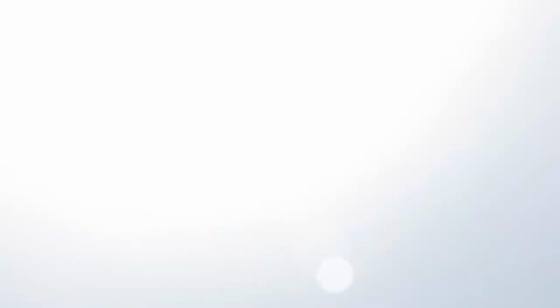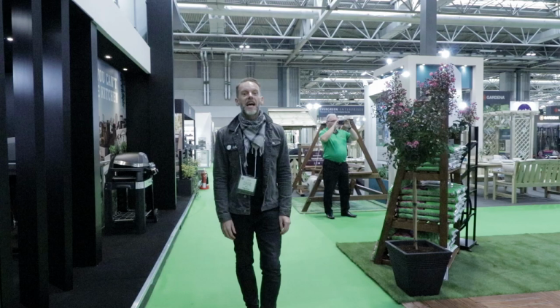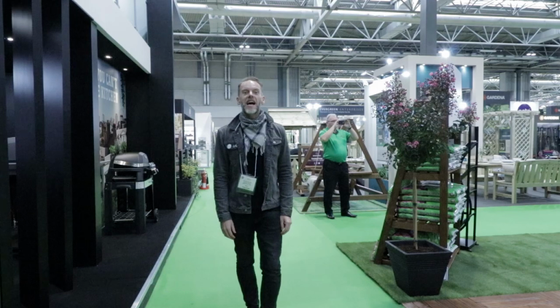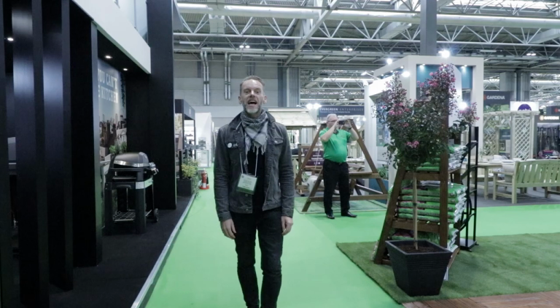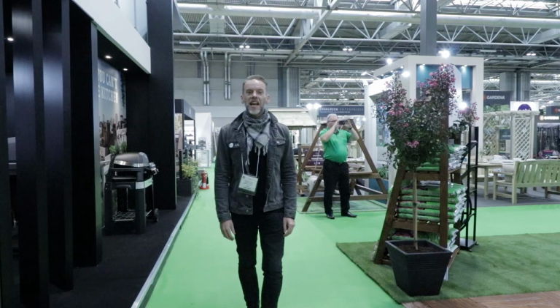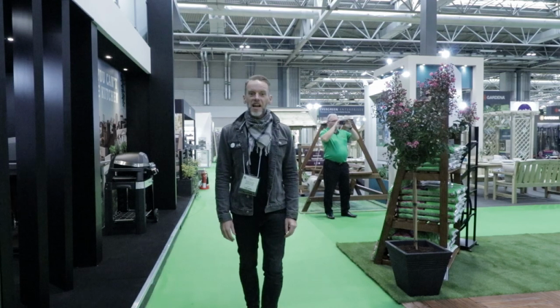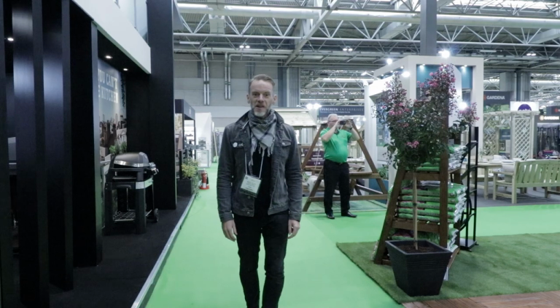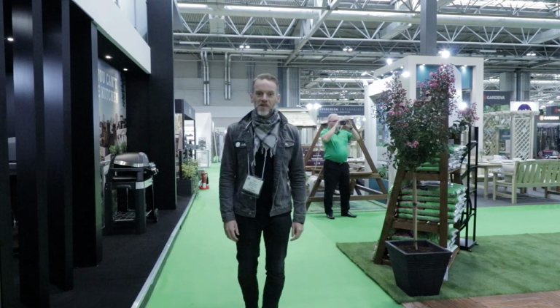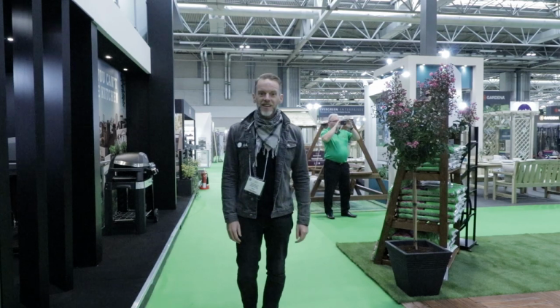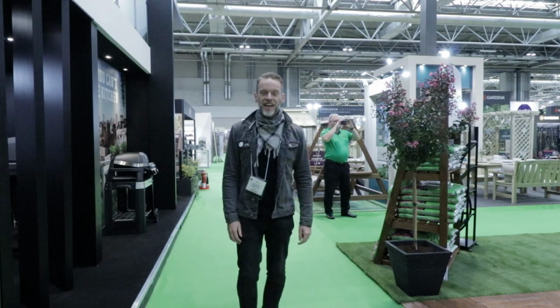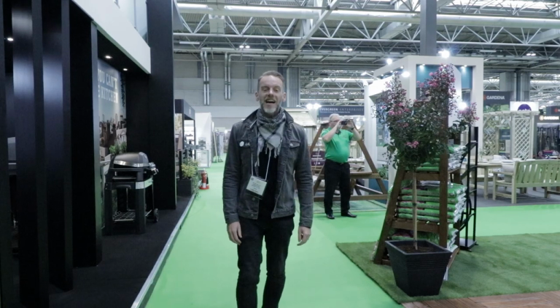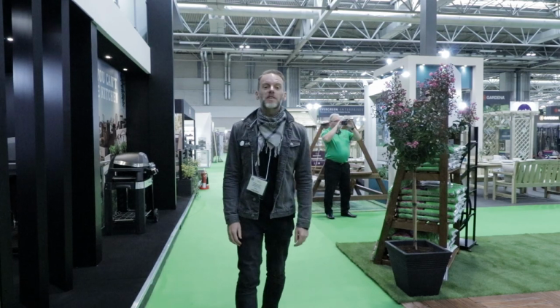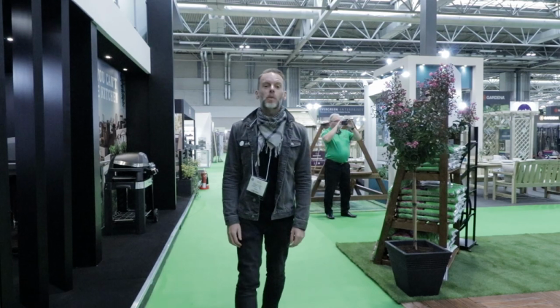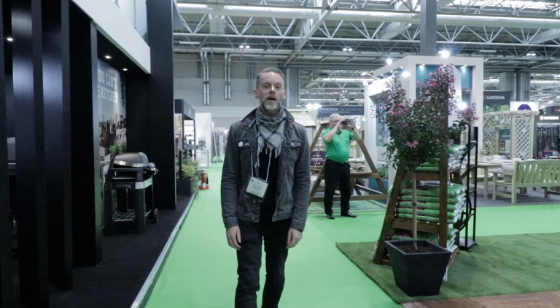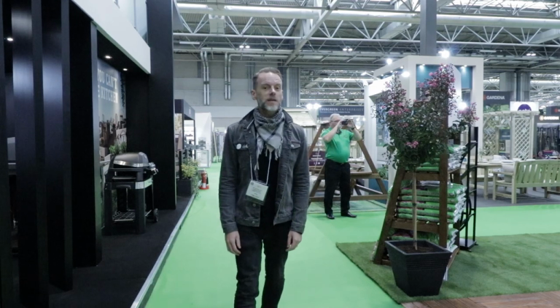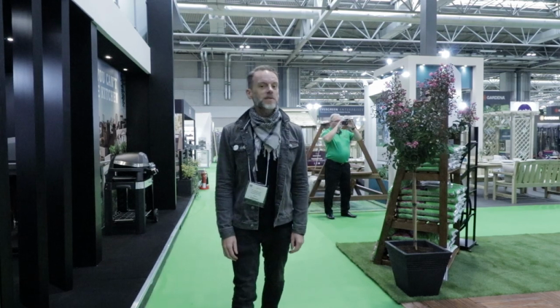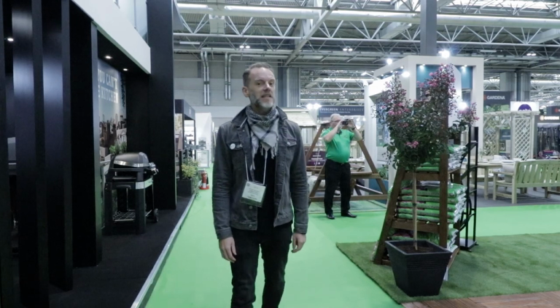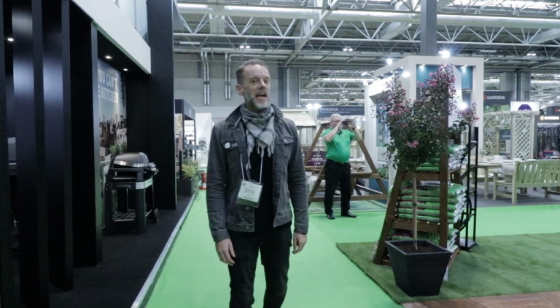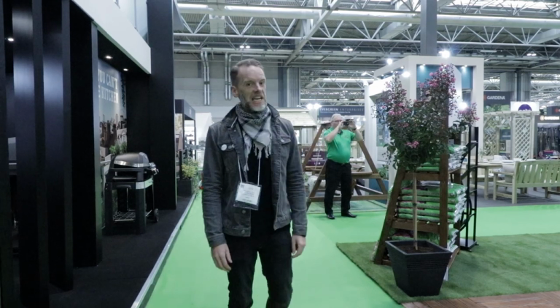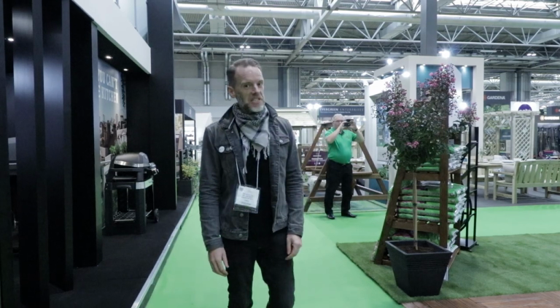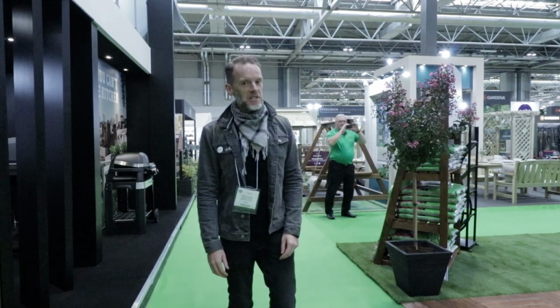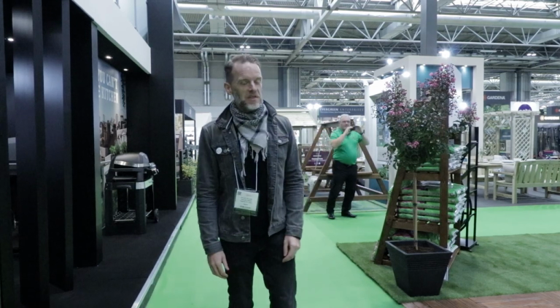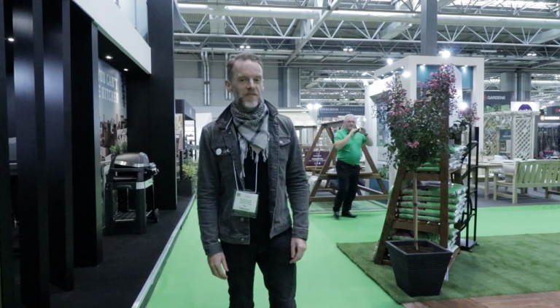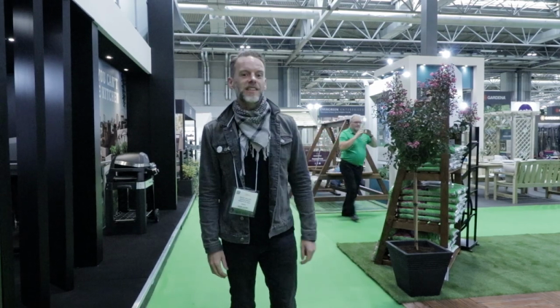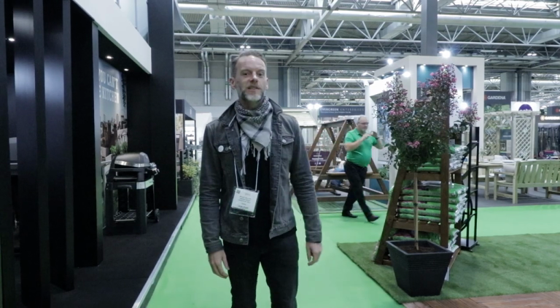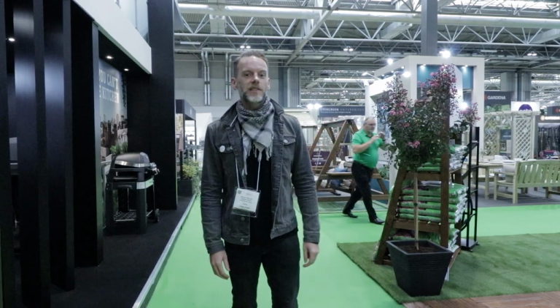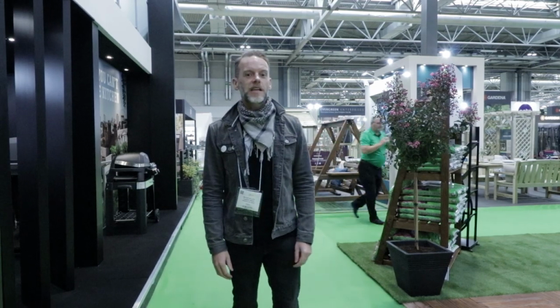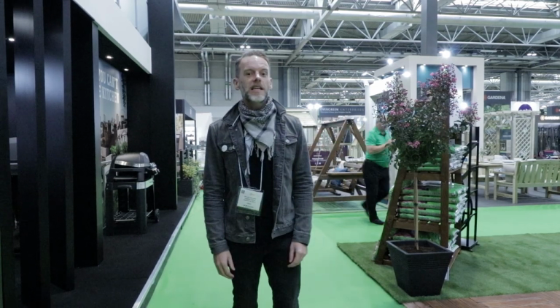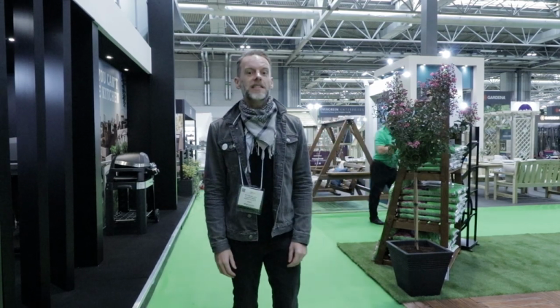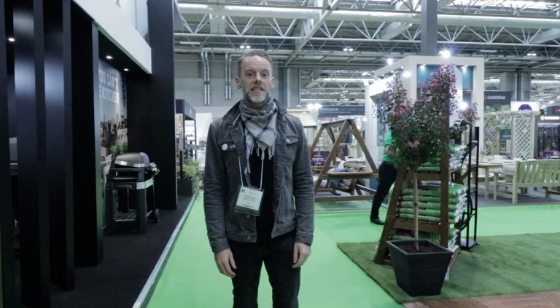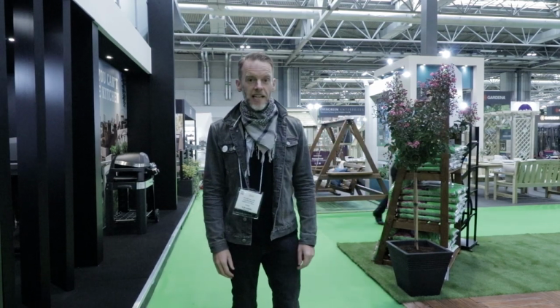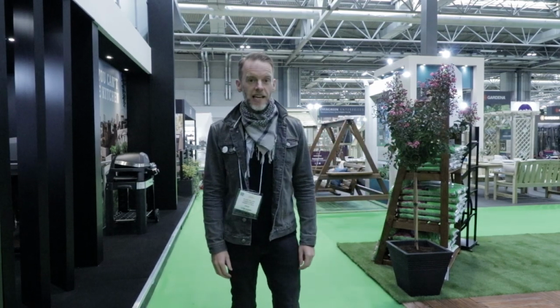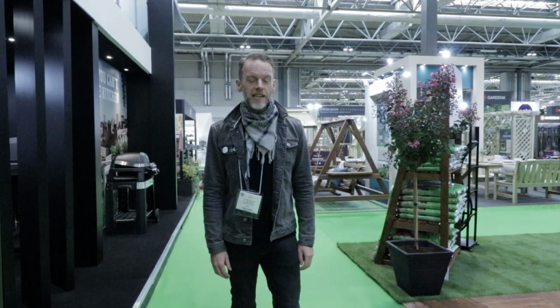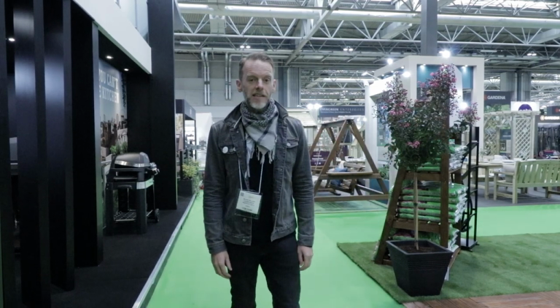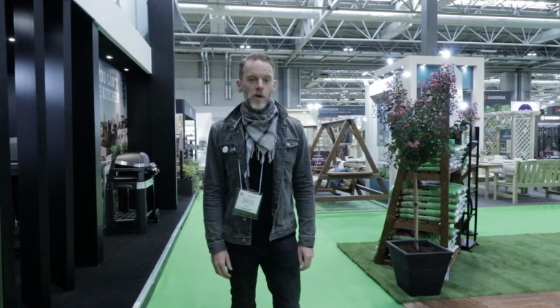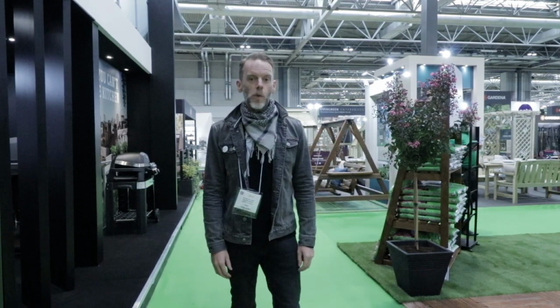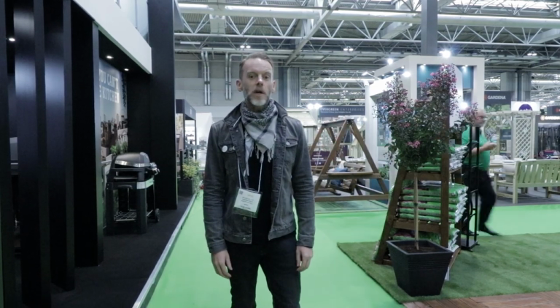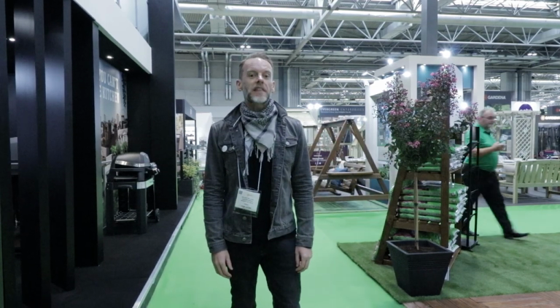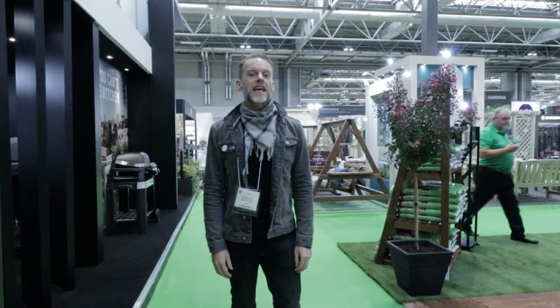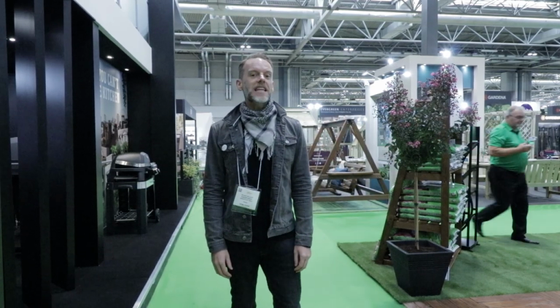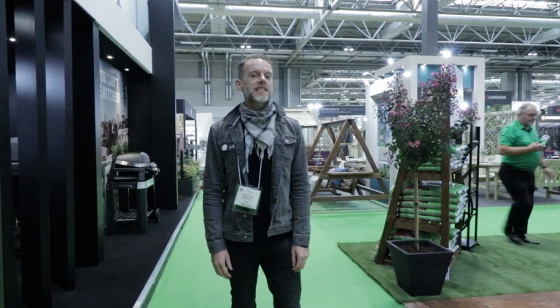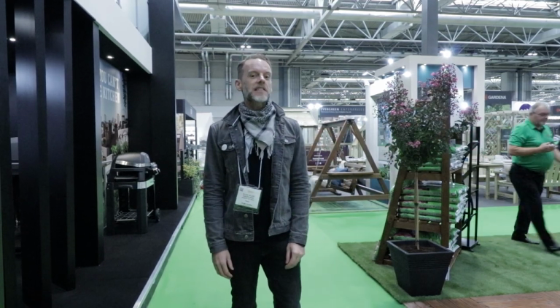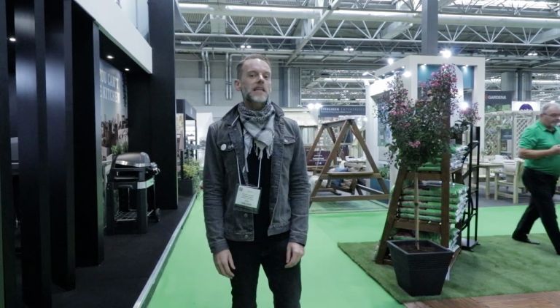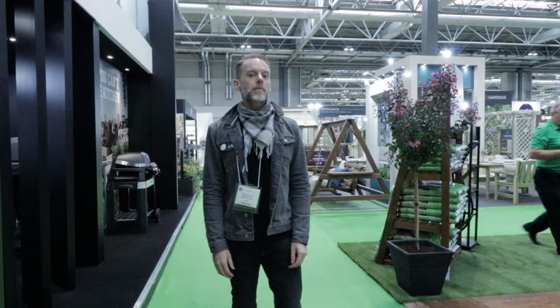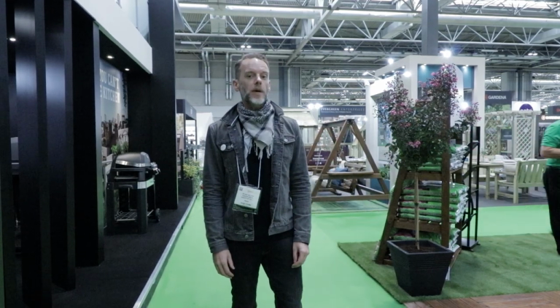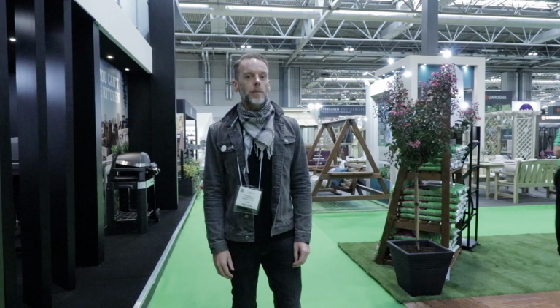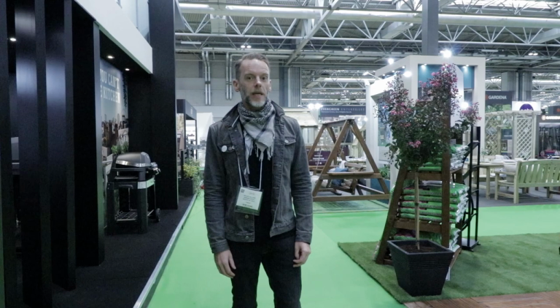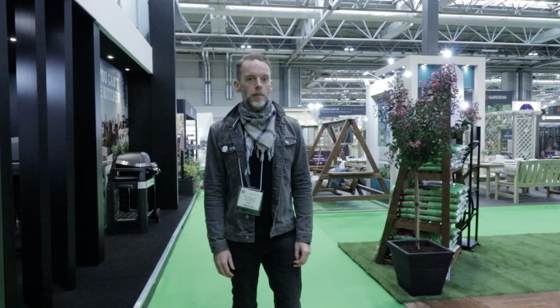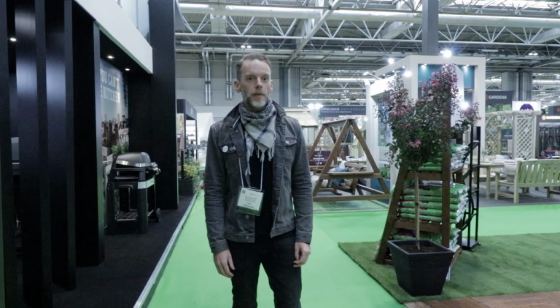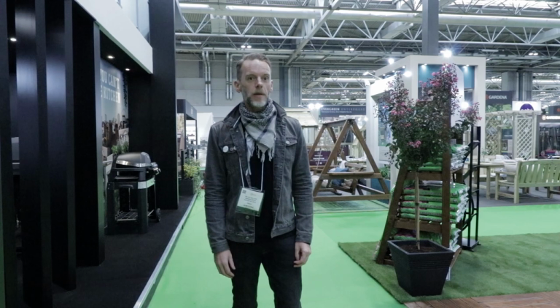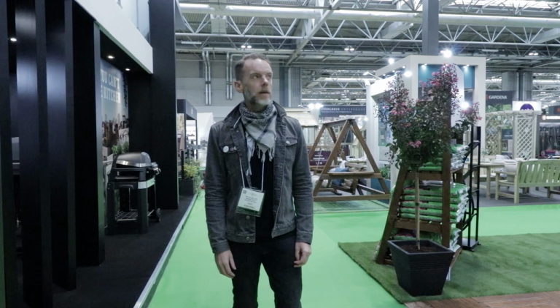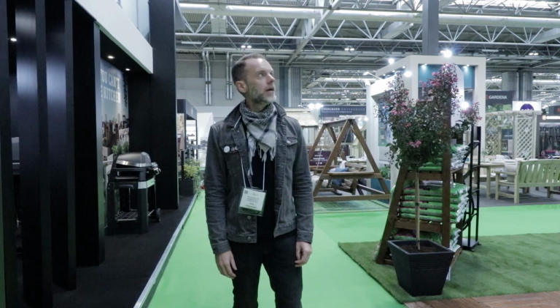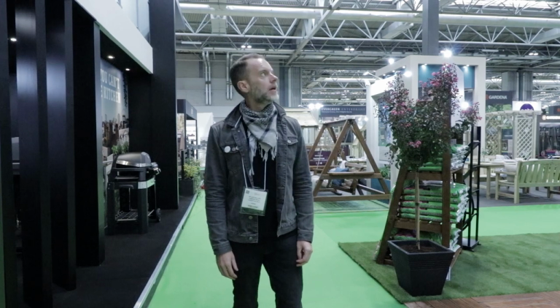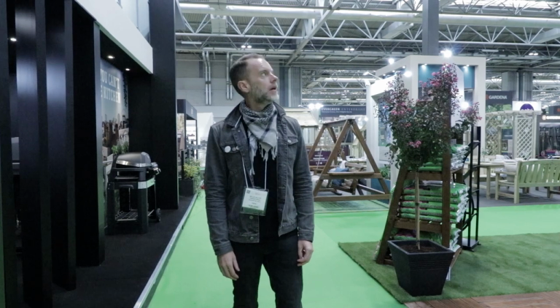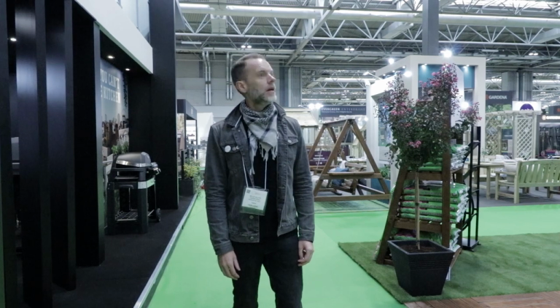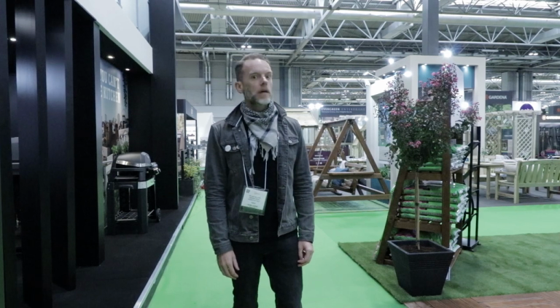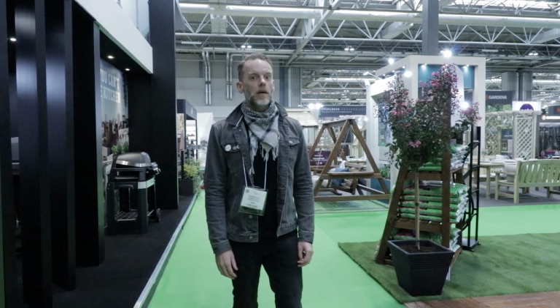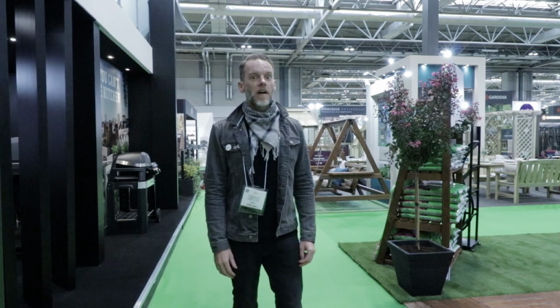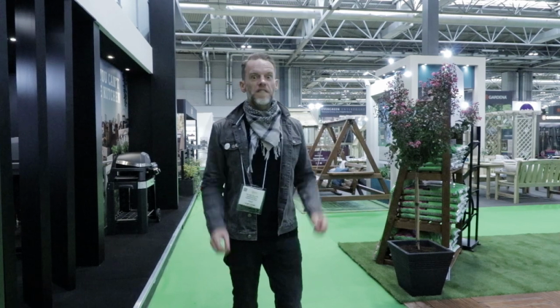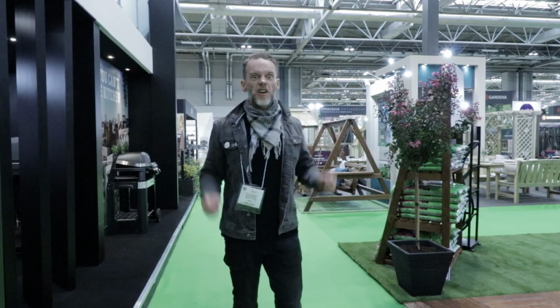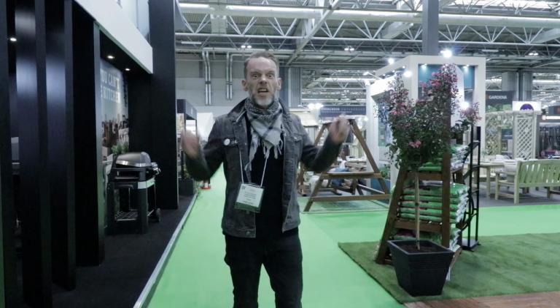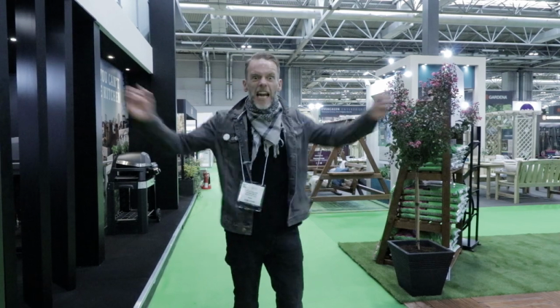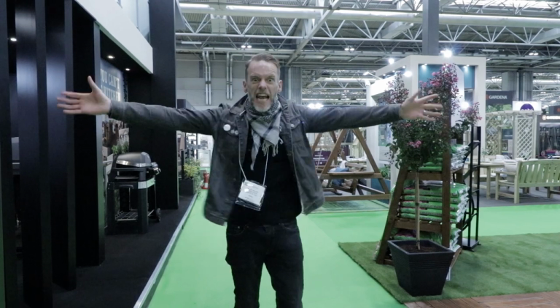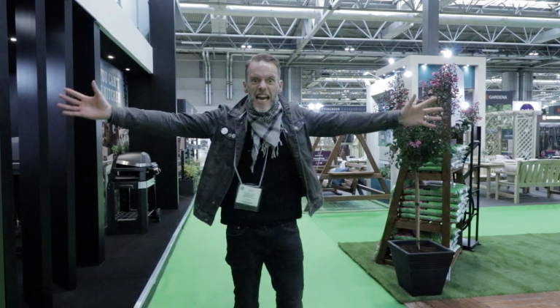Hello and welcome to Agents Afield. Today we are at the NEC in Birmingham for Glee.